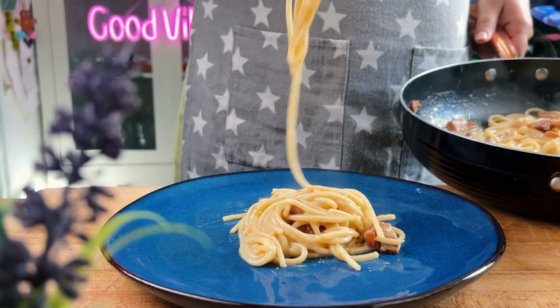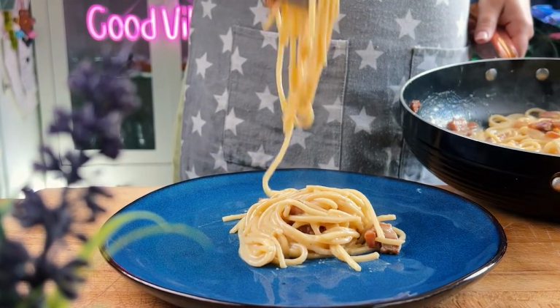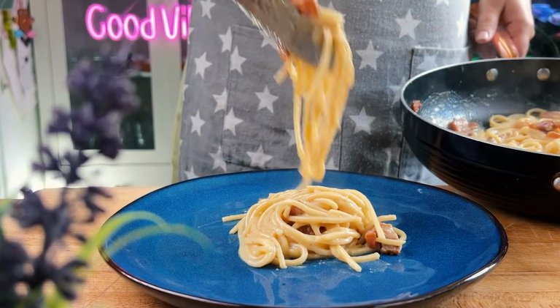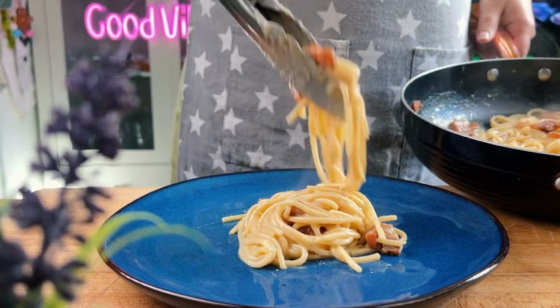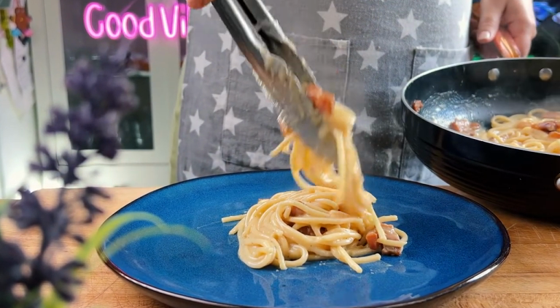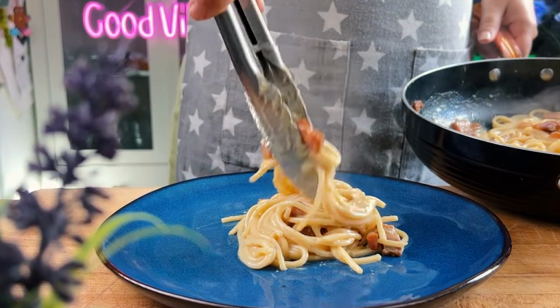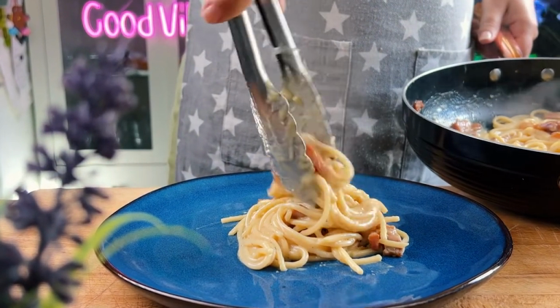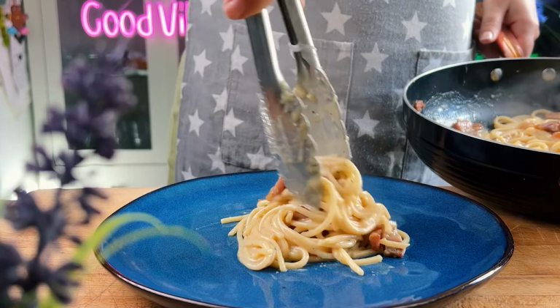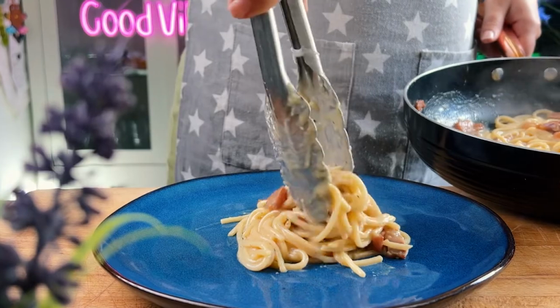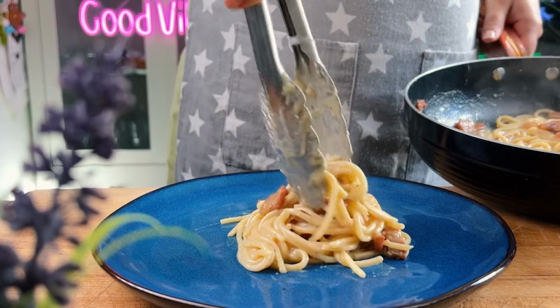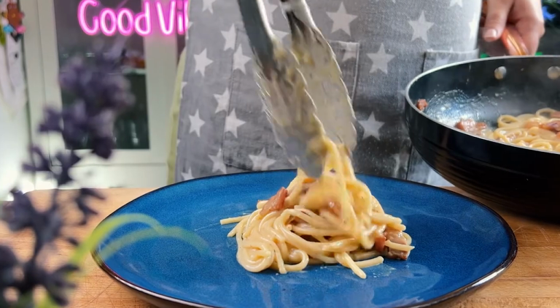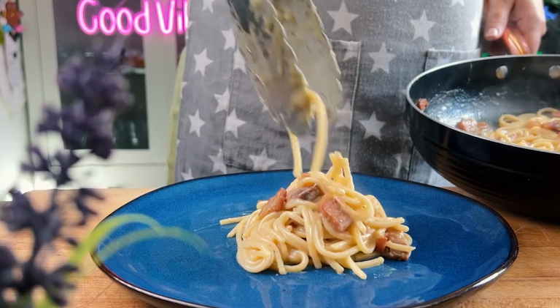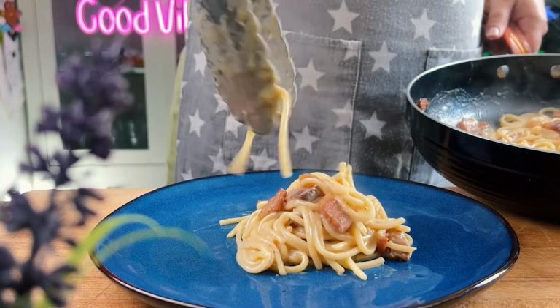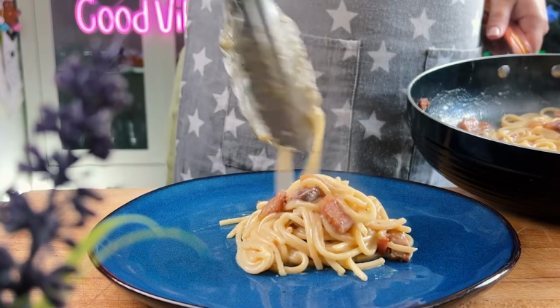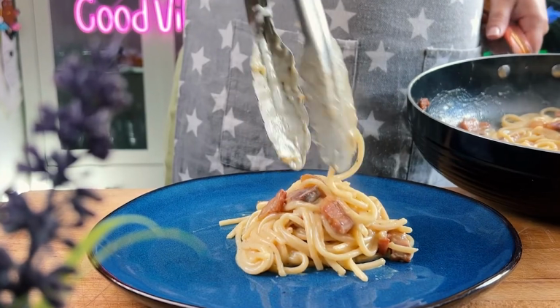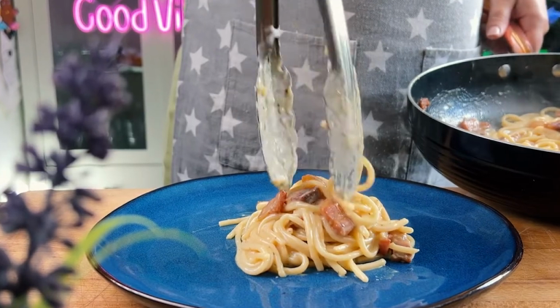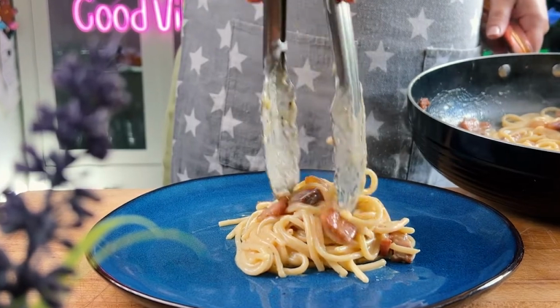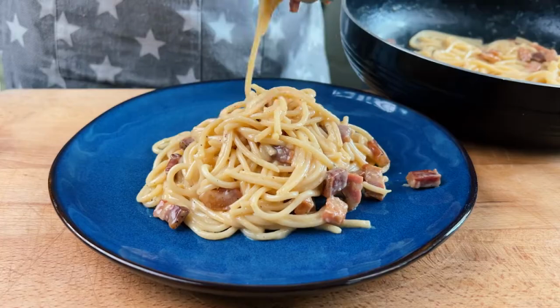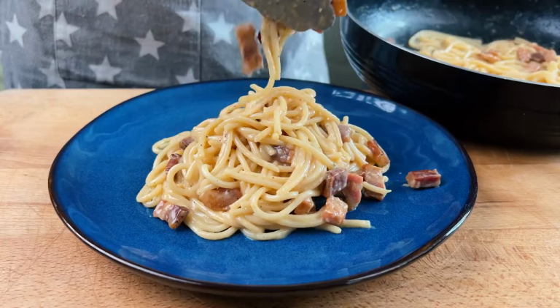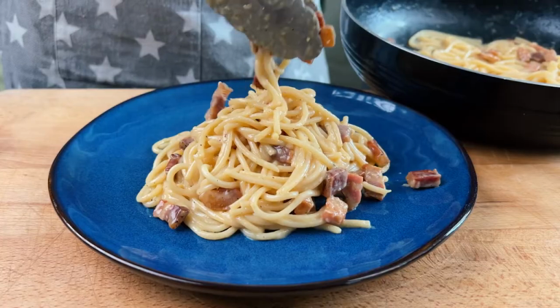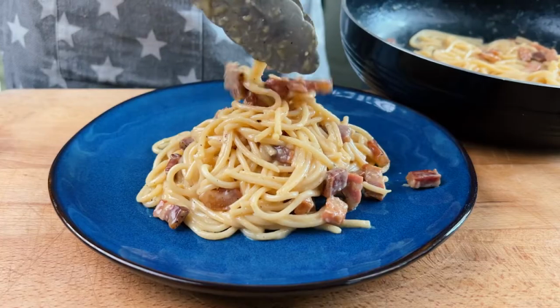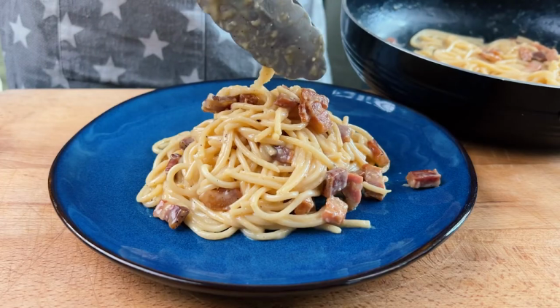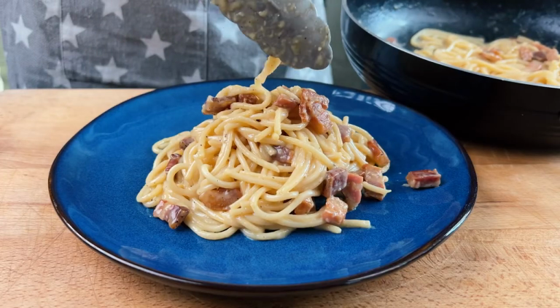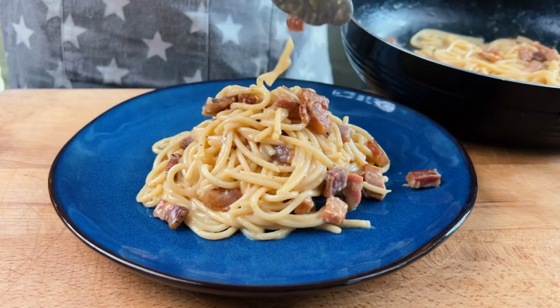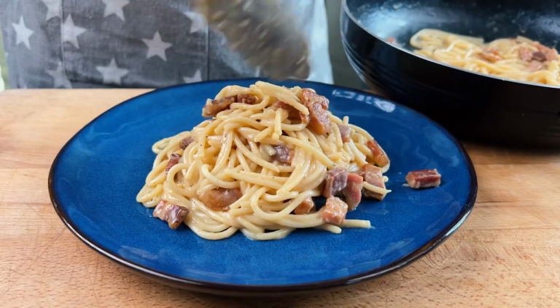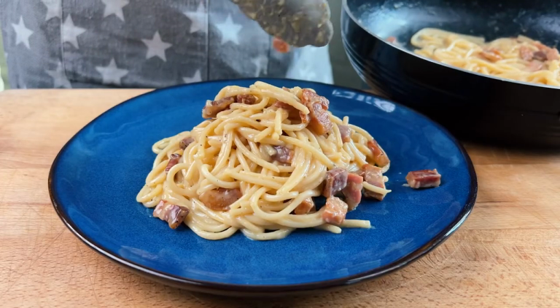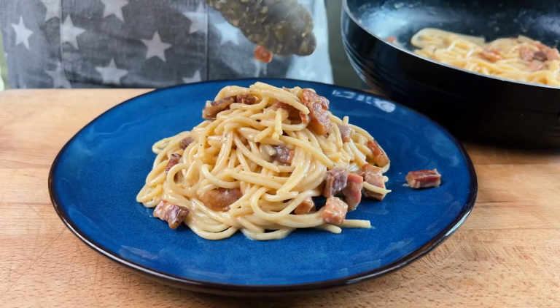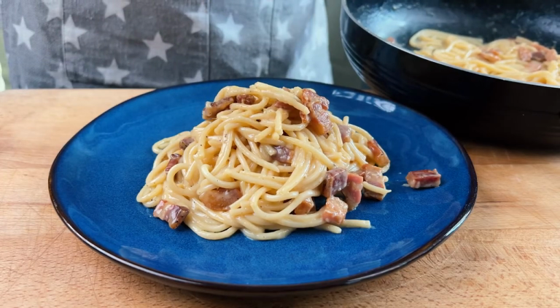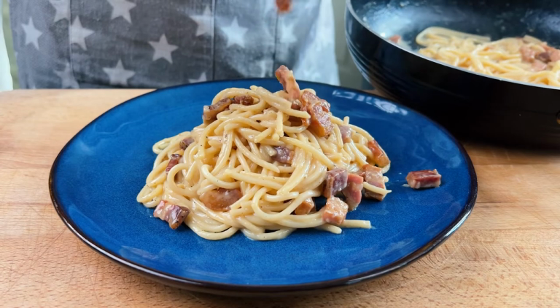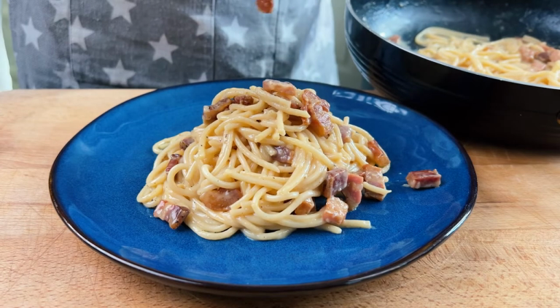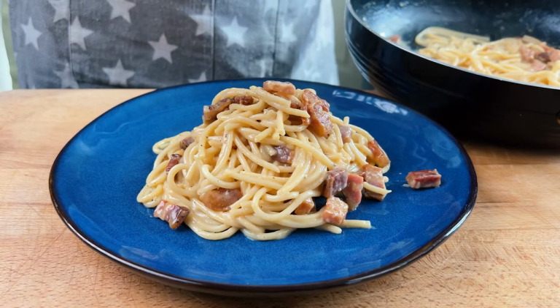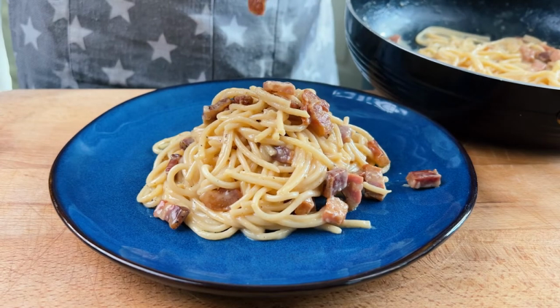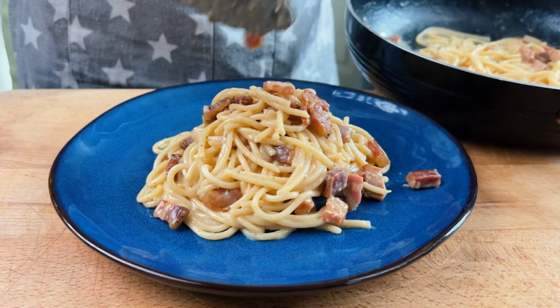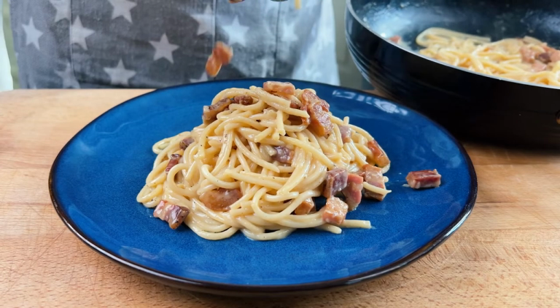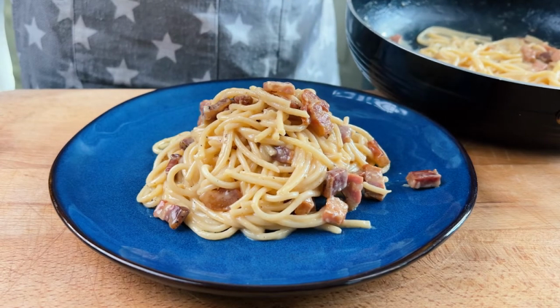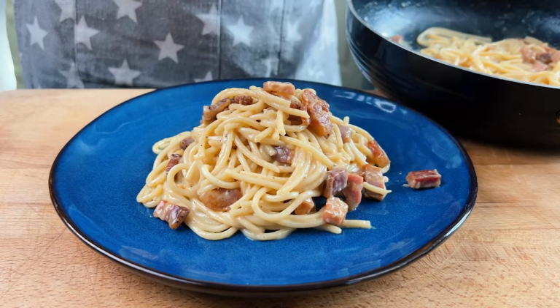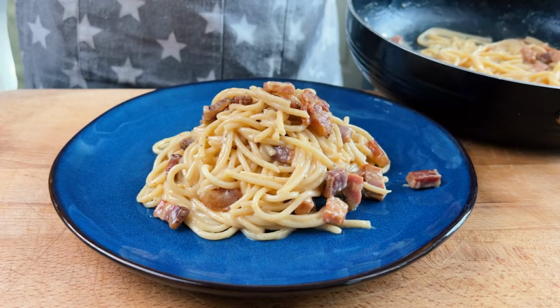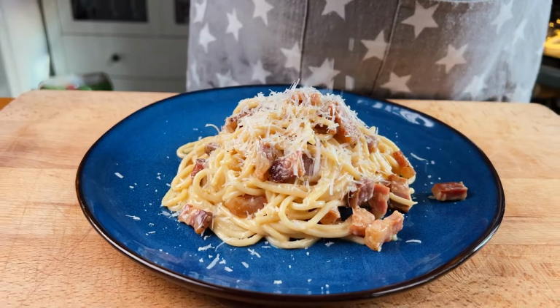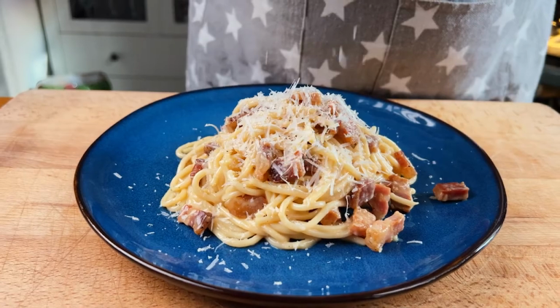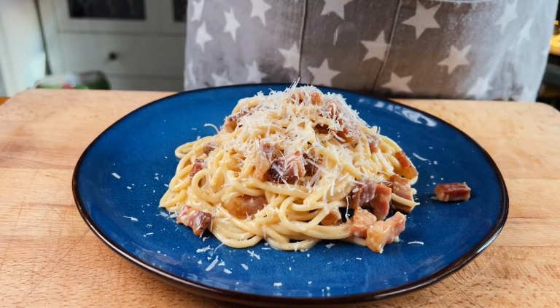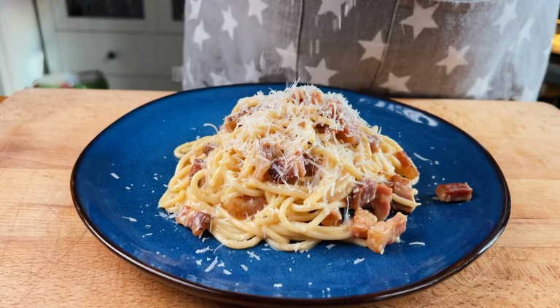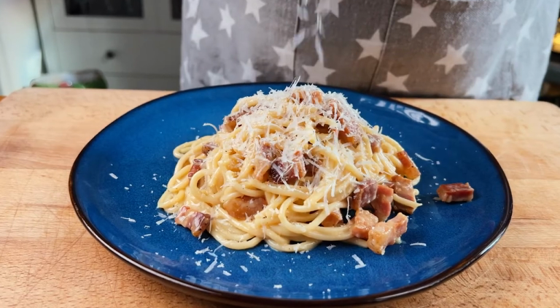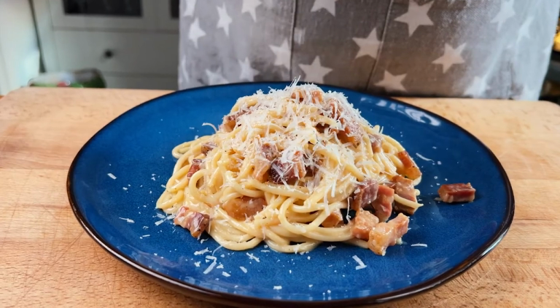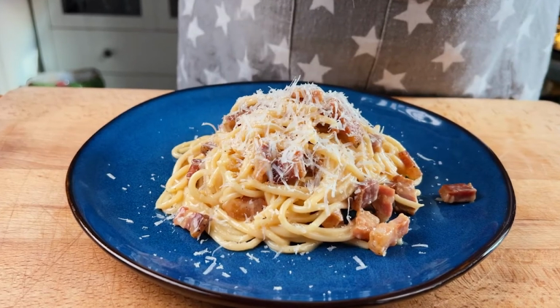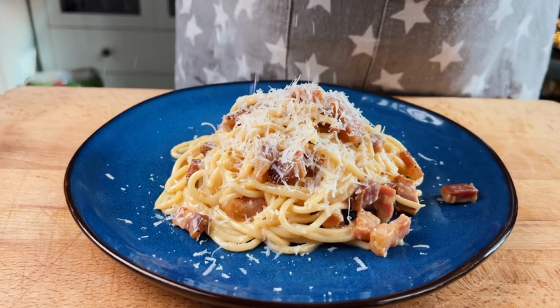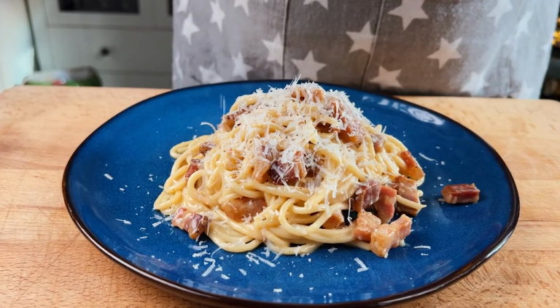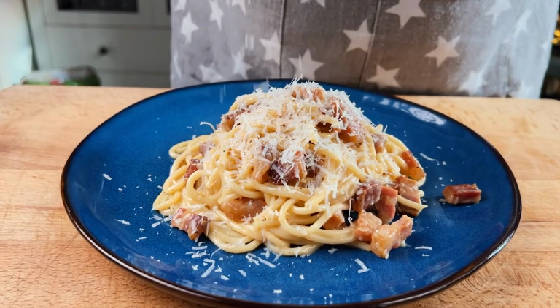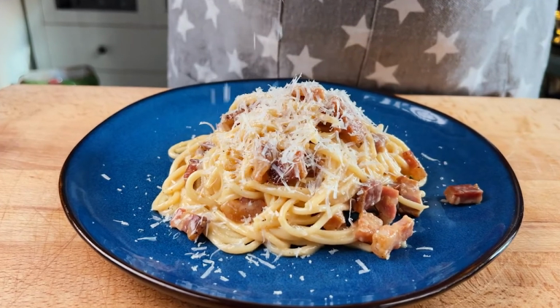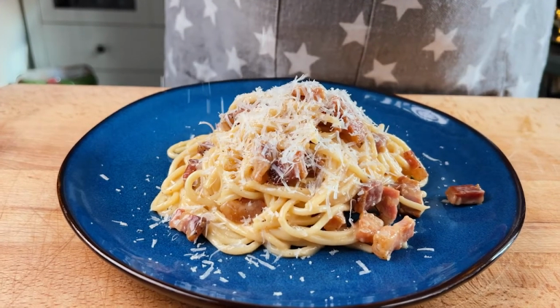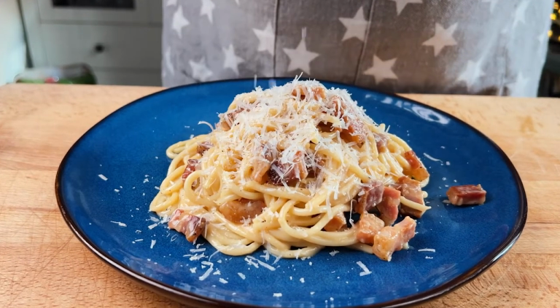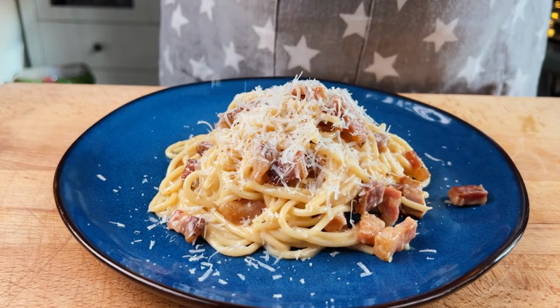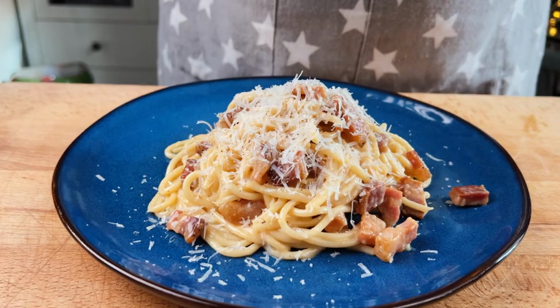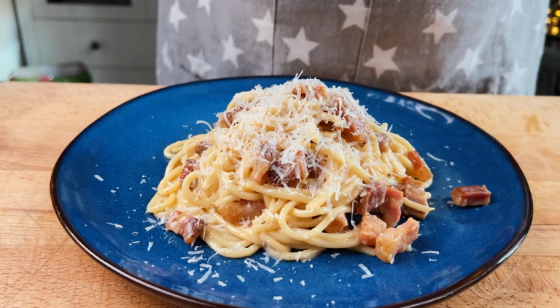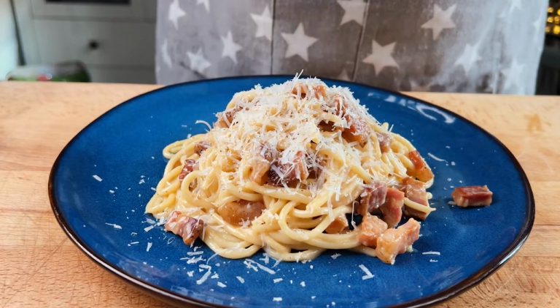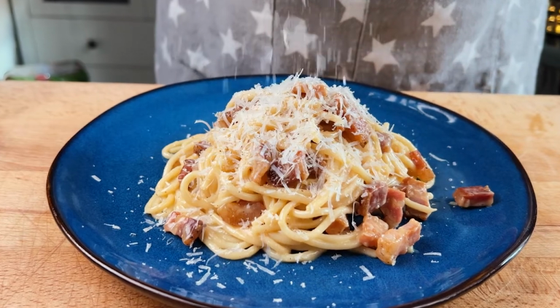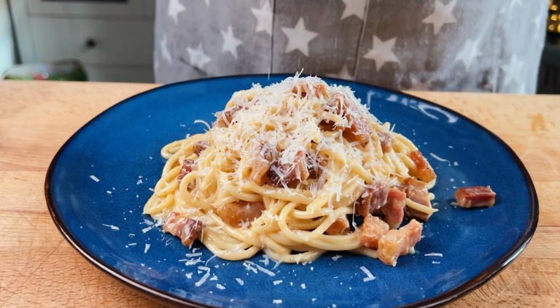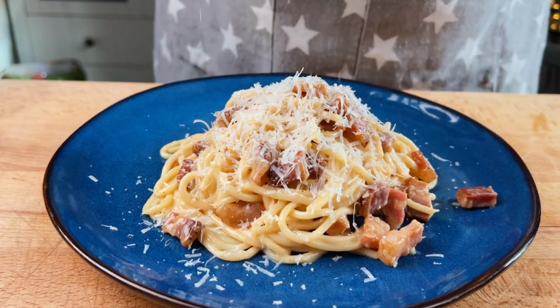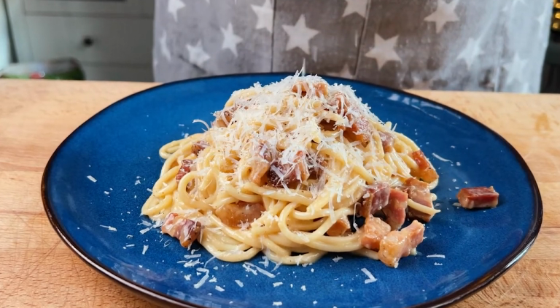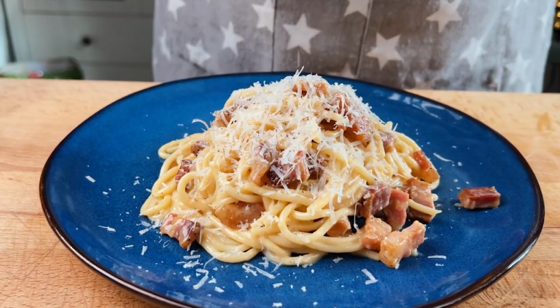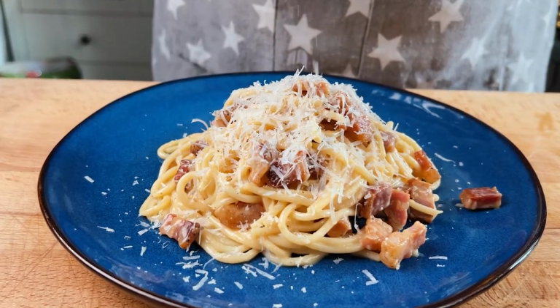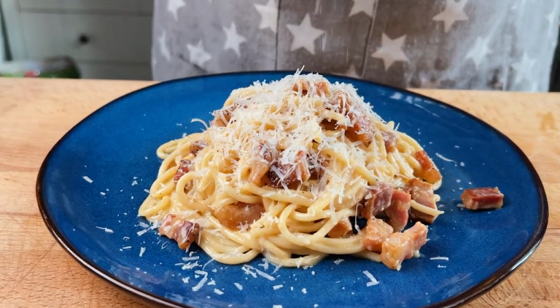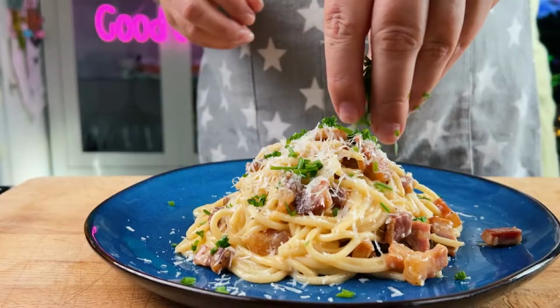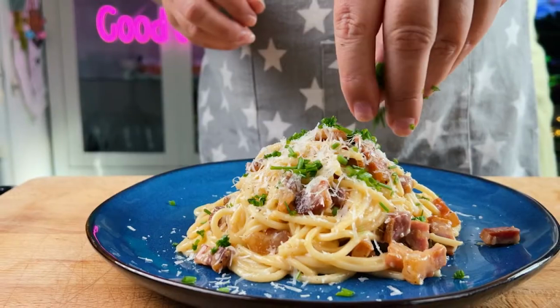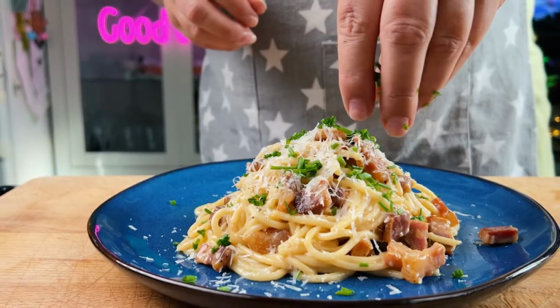Serve immediately while still hot in a plate or a bowl. Sprinkle with some extra cheese and garnish with finely chopped chives if you're feeling fancy.